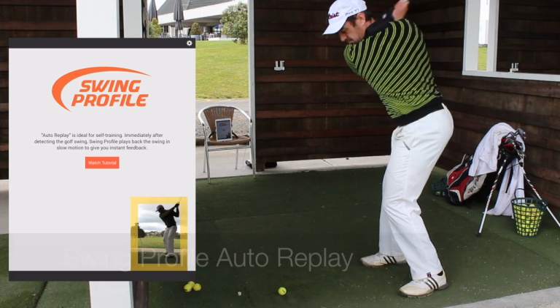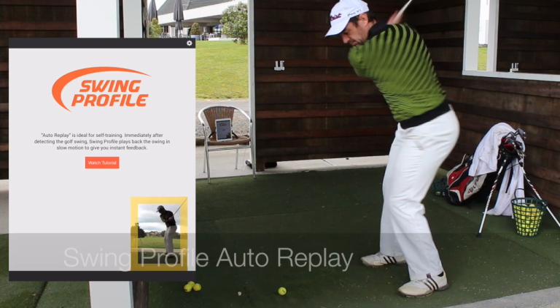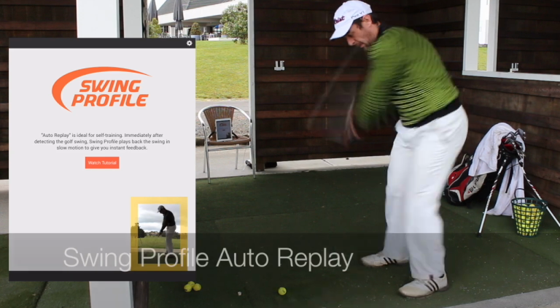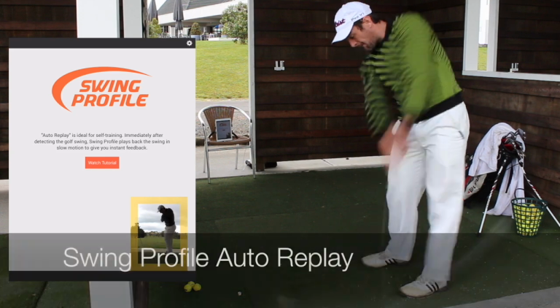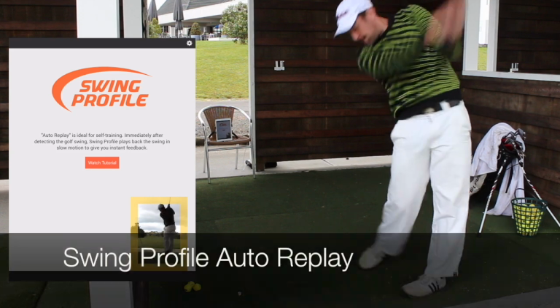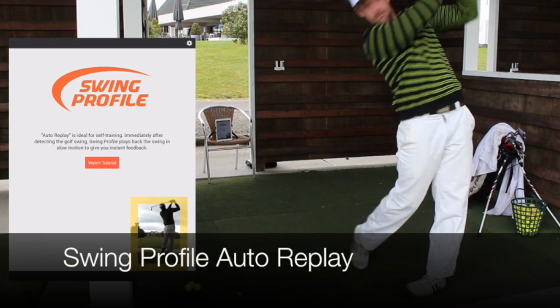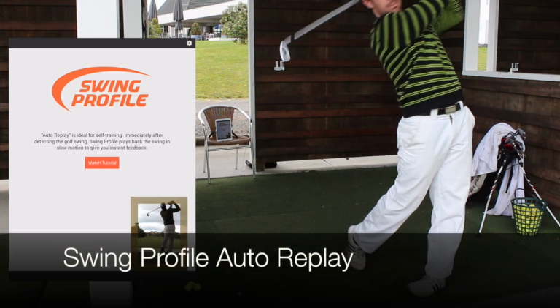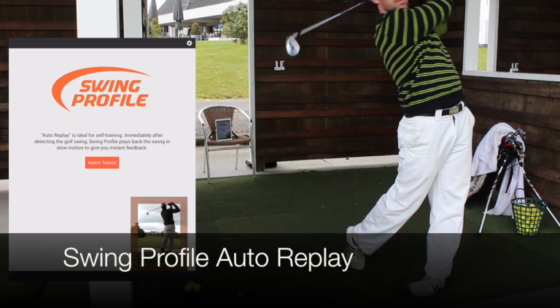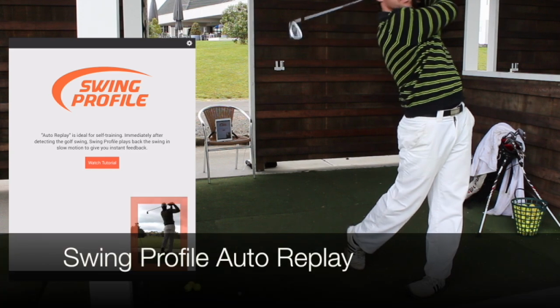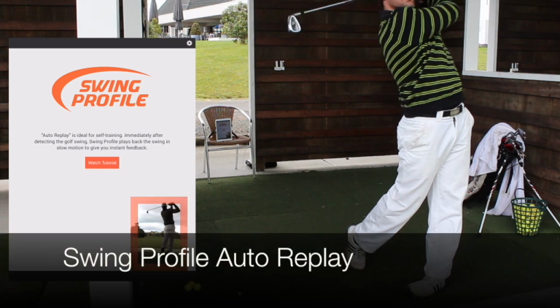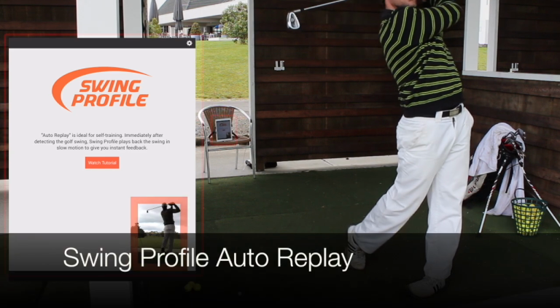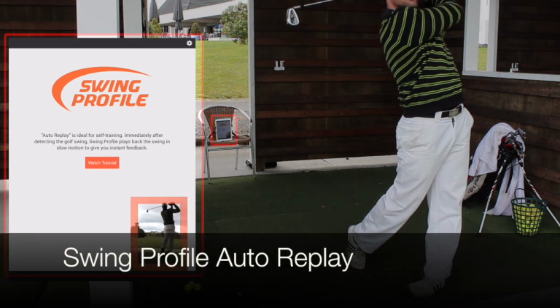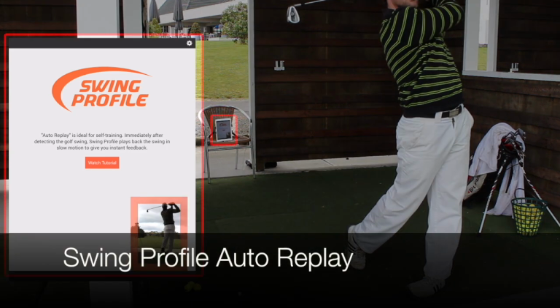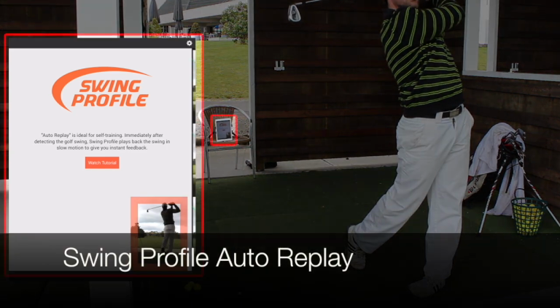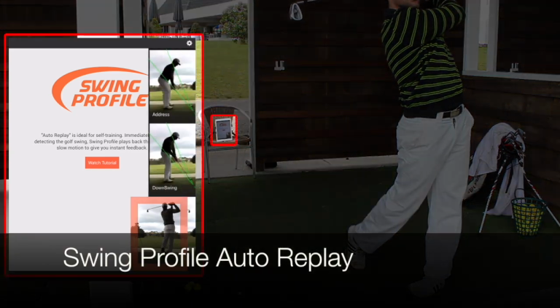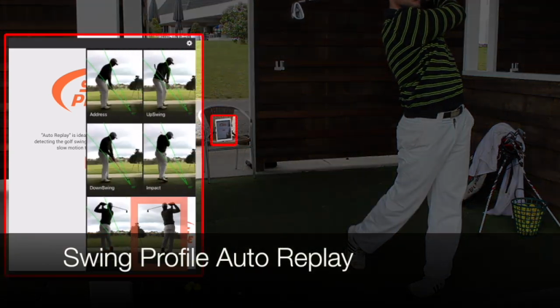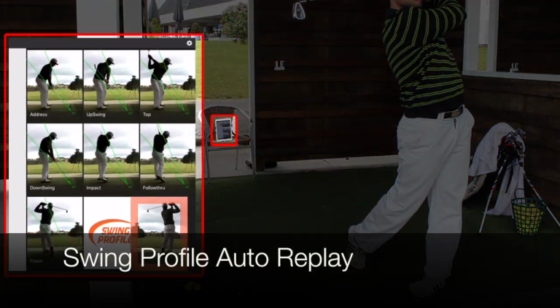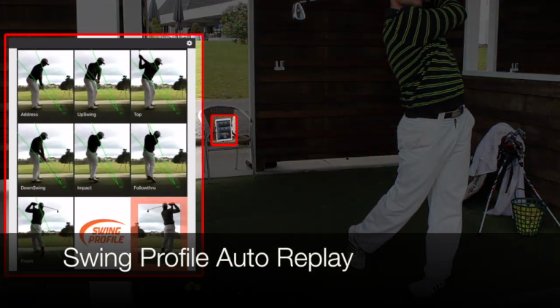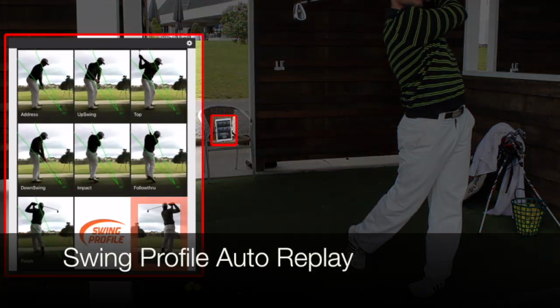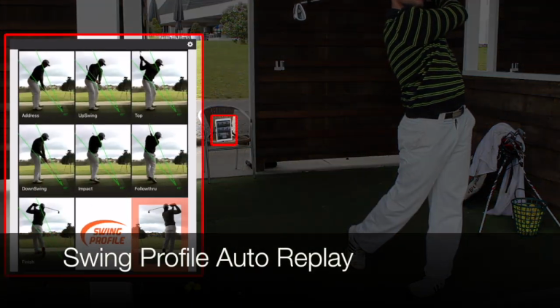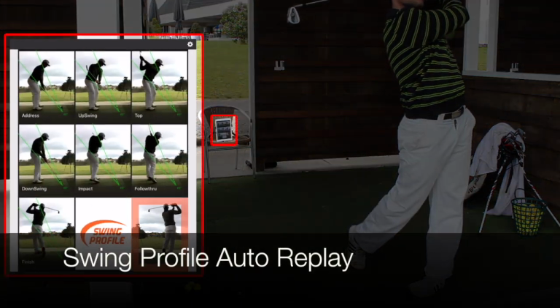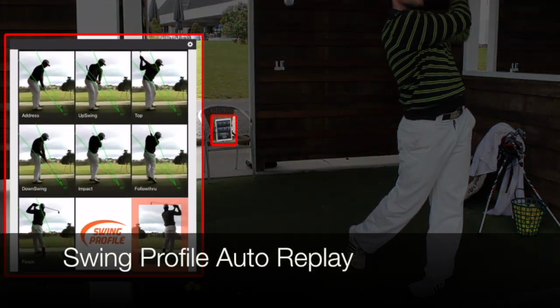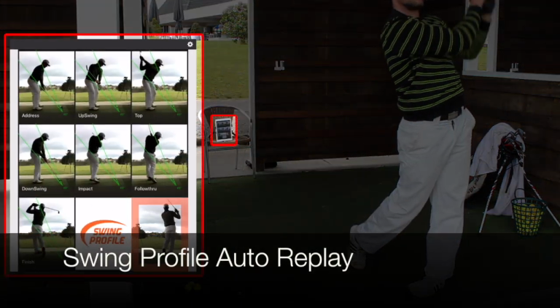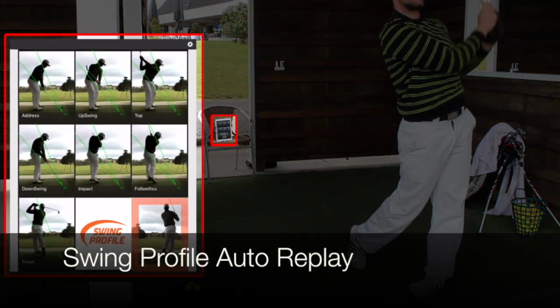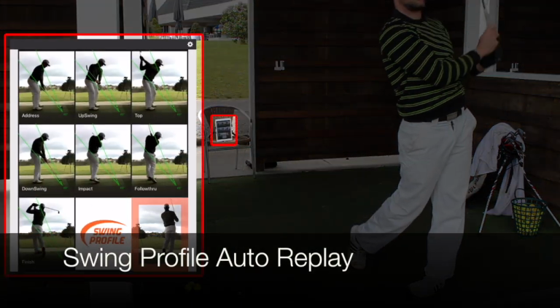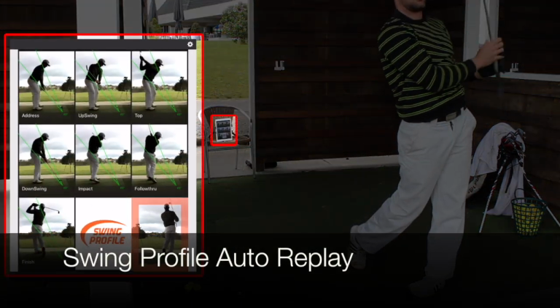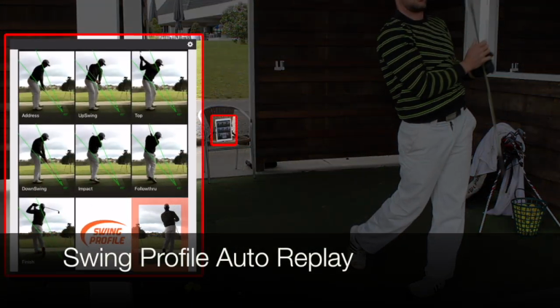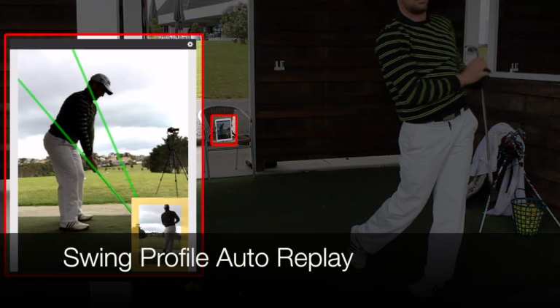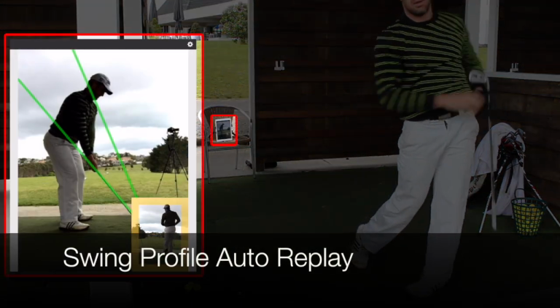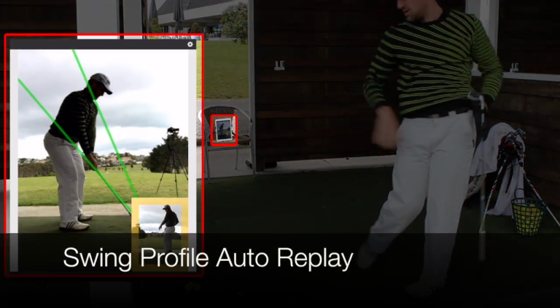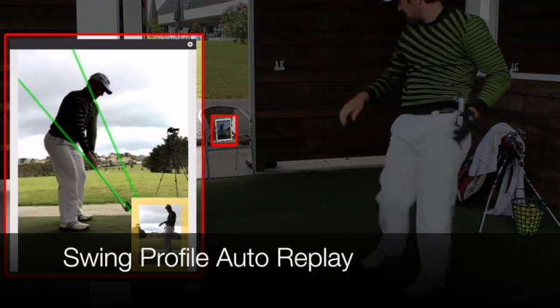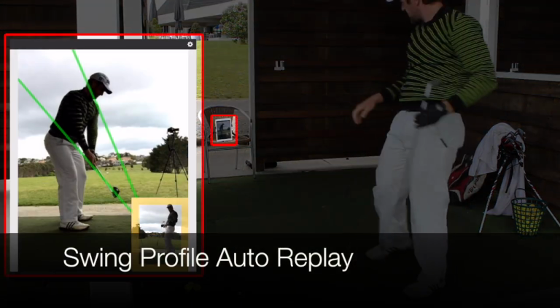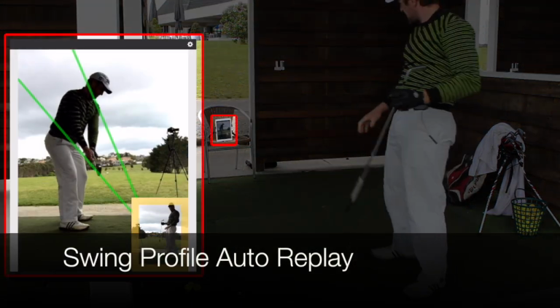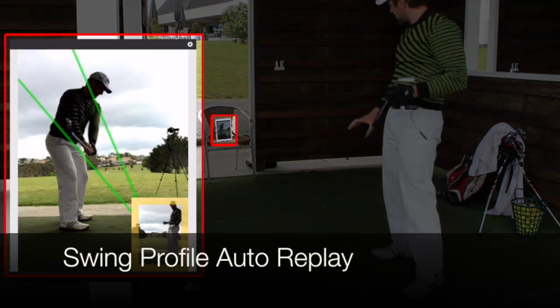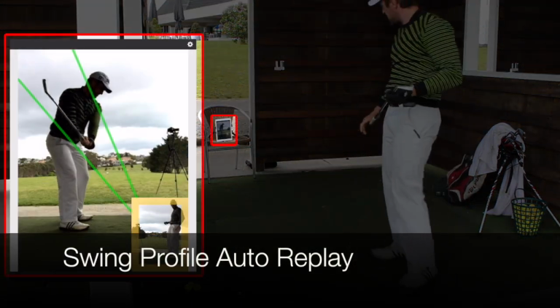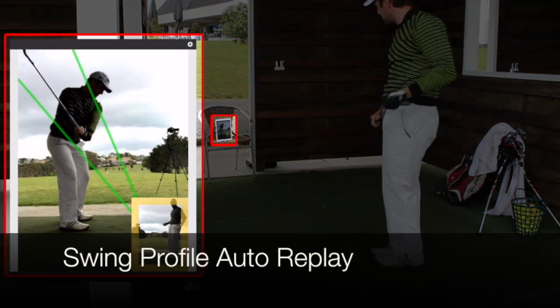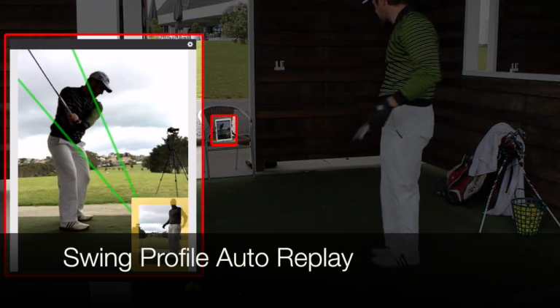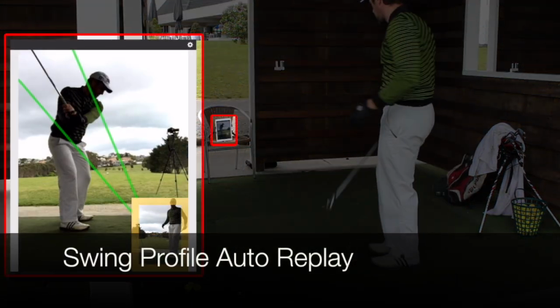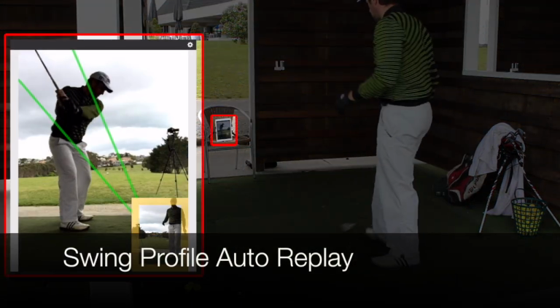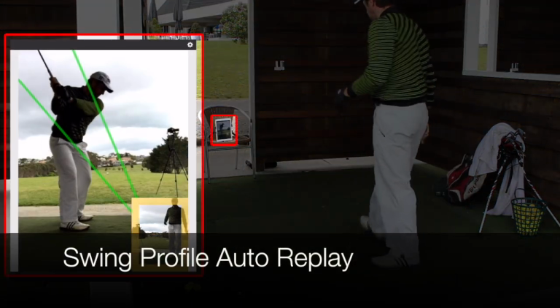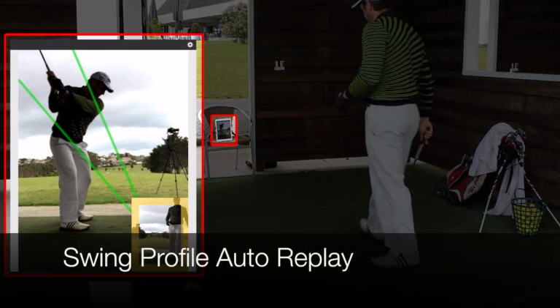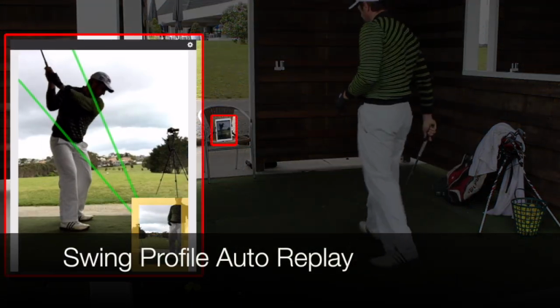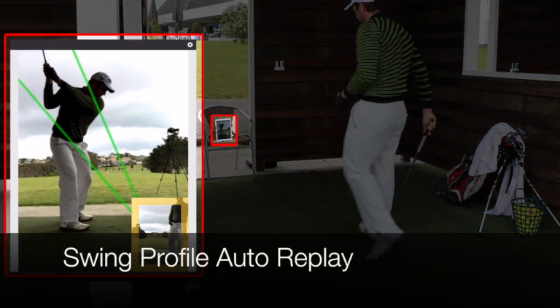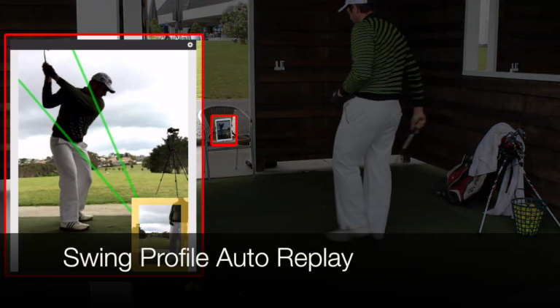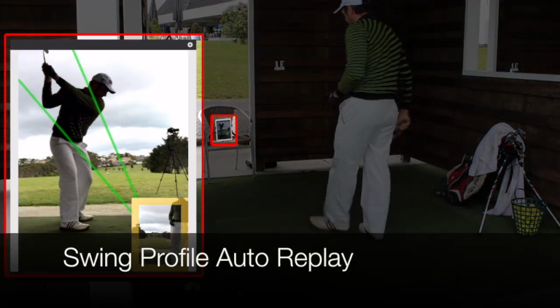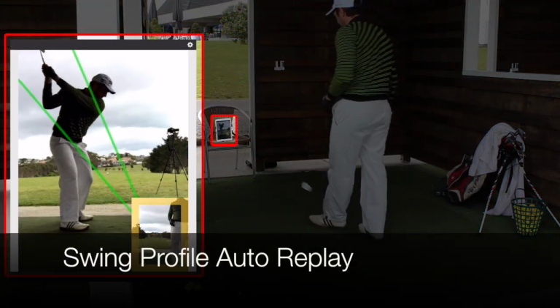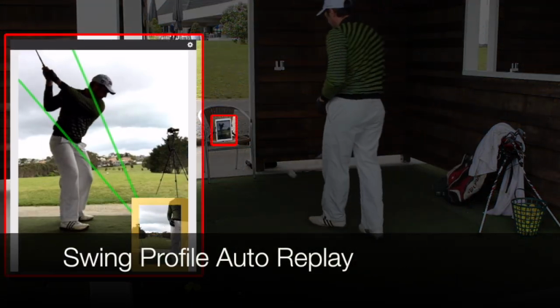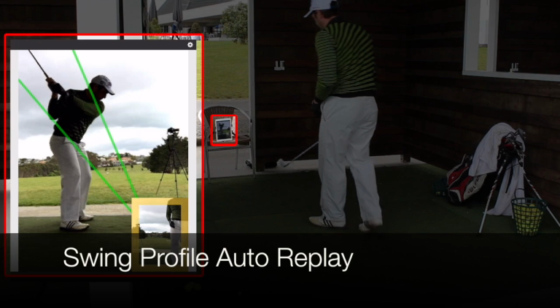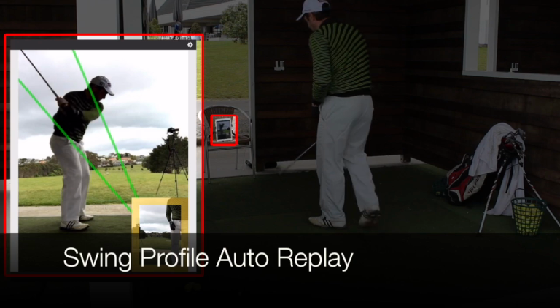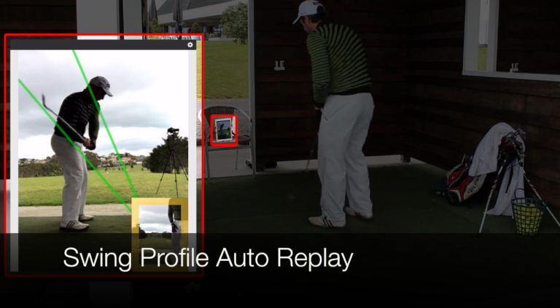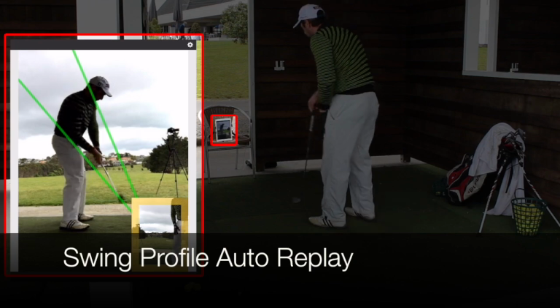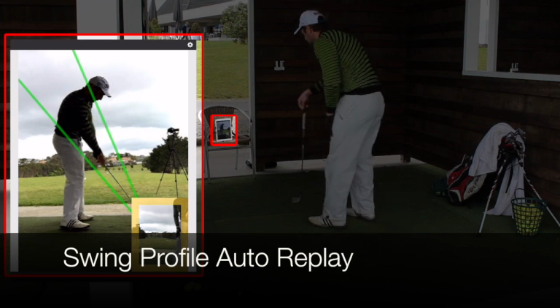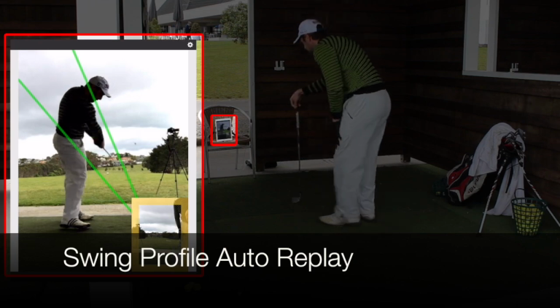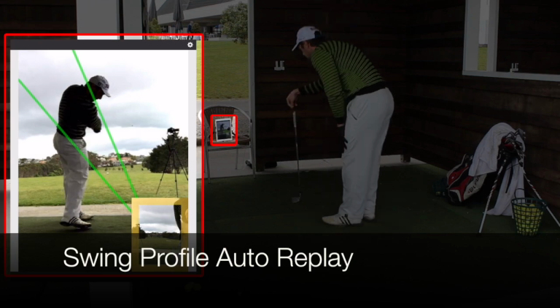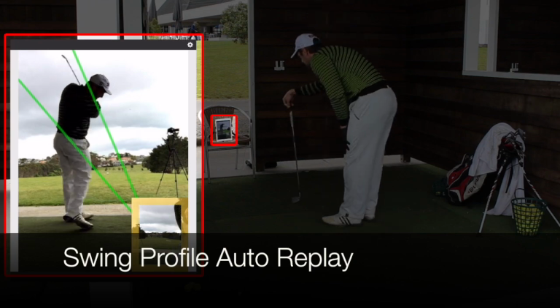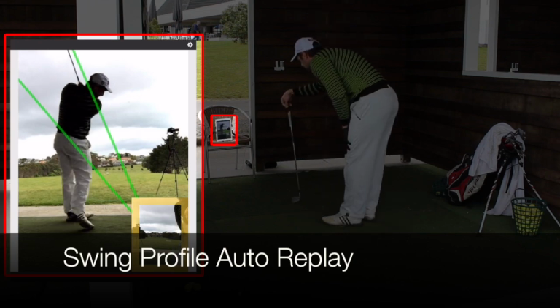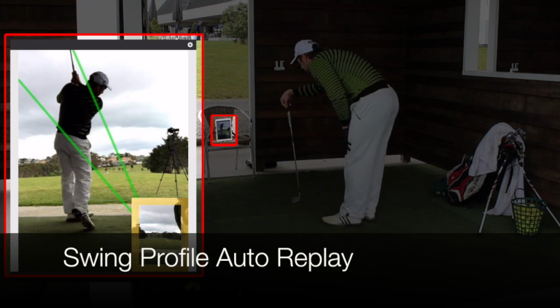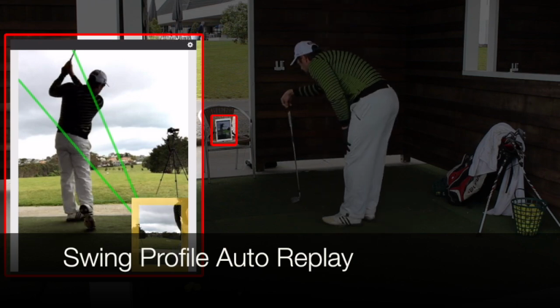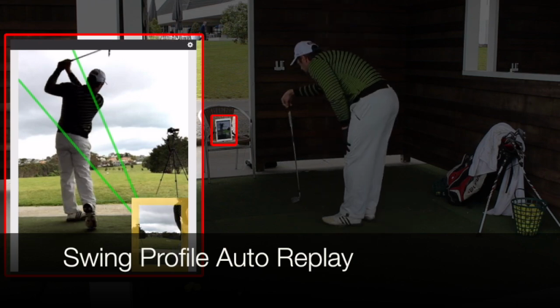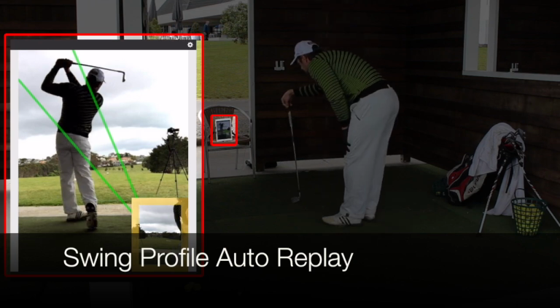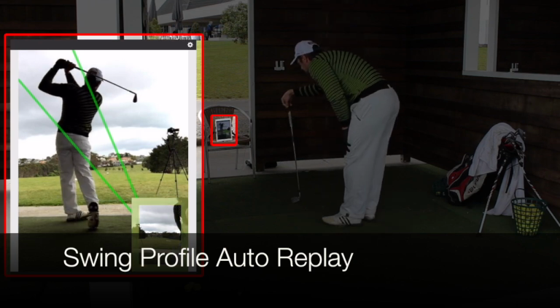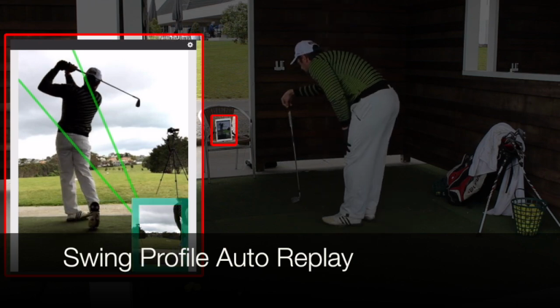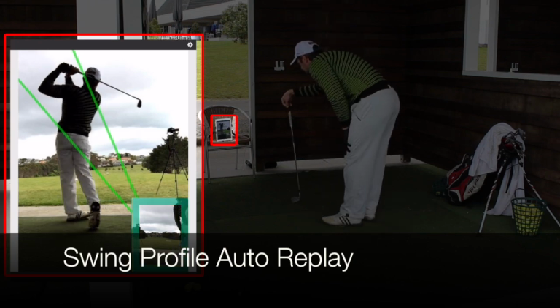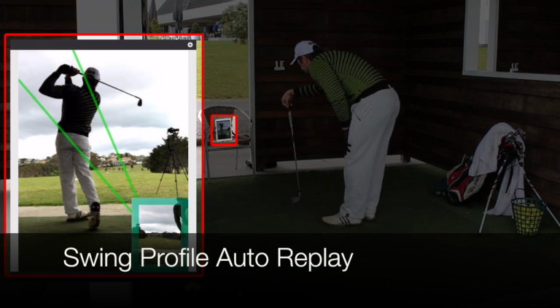Get instant feedback on your golf swing by using Swing Profile Auto Replay. It's like a mirror that plays back your swing in slow motion.